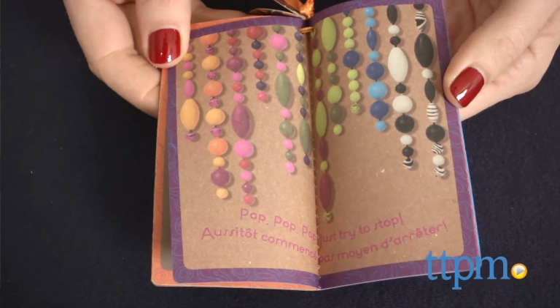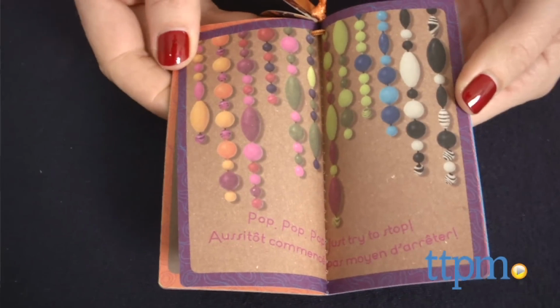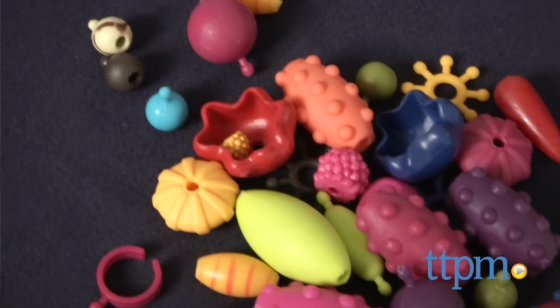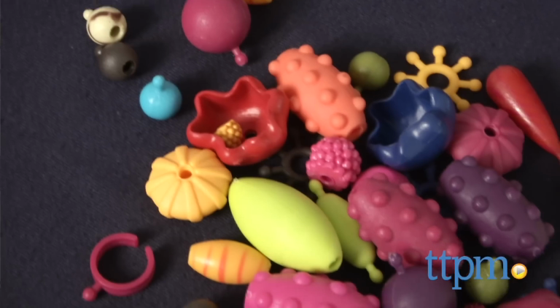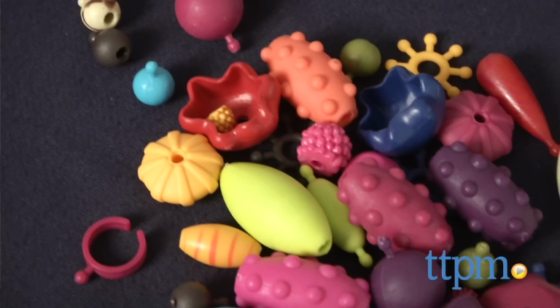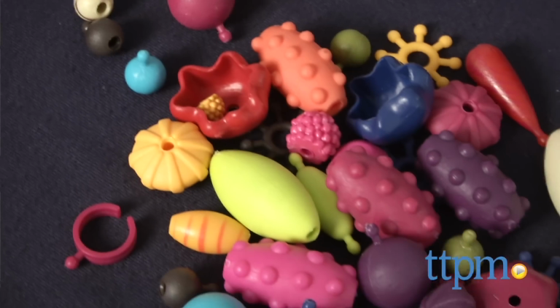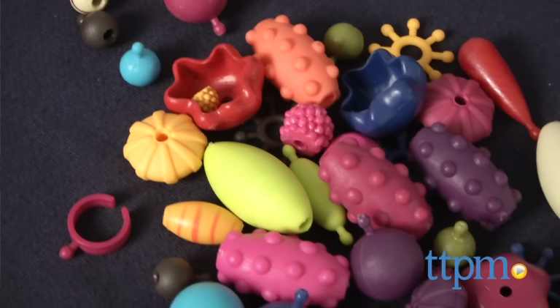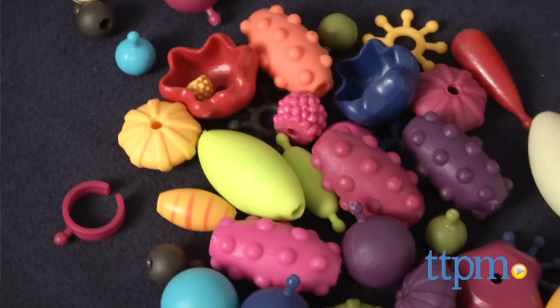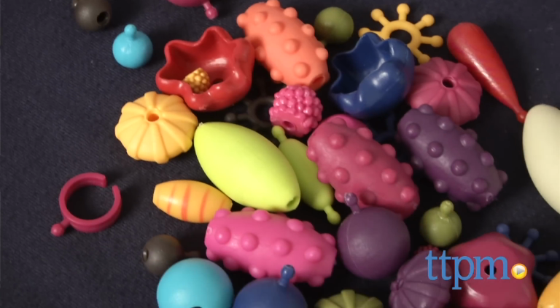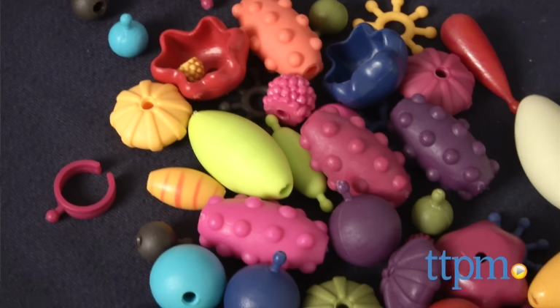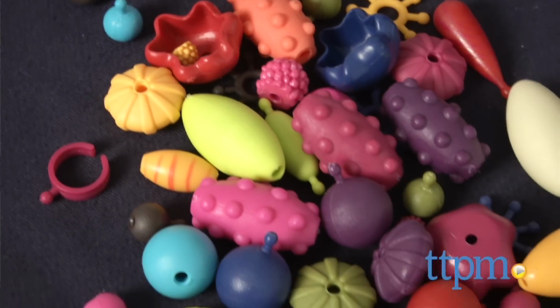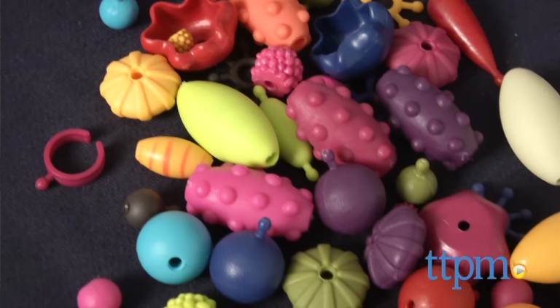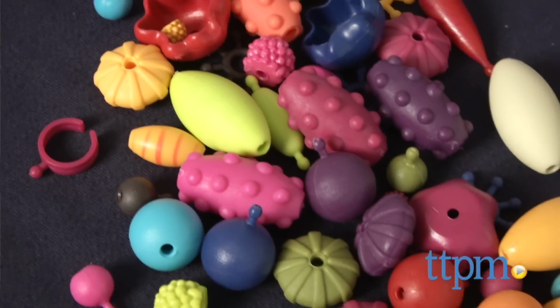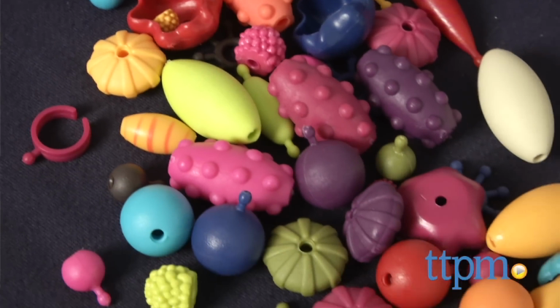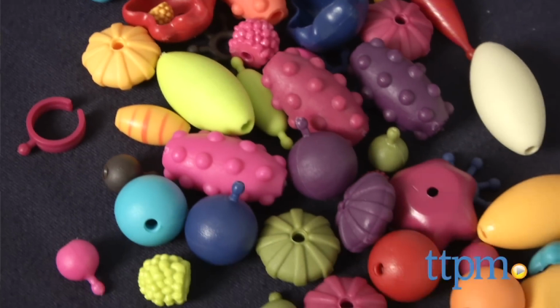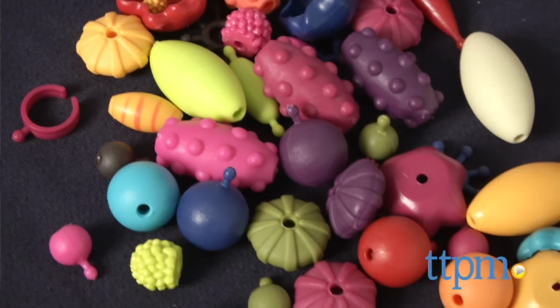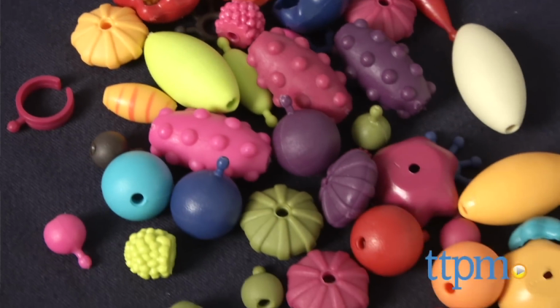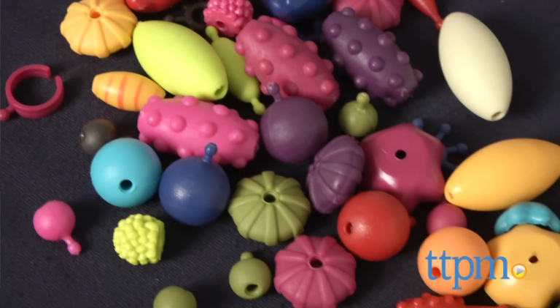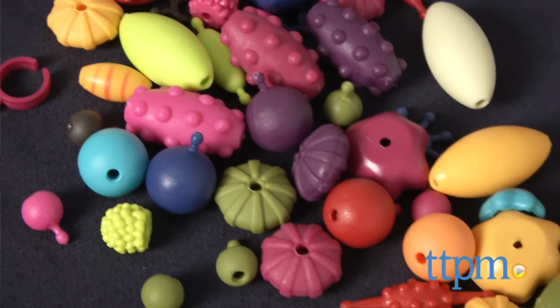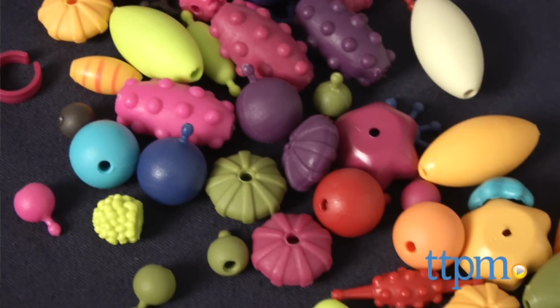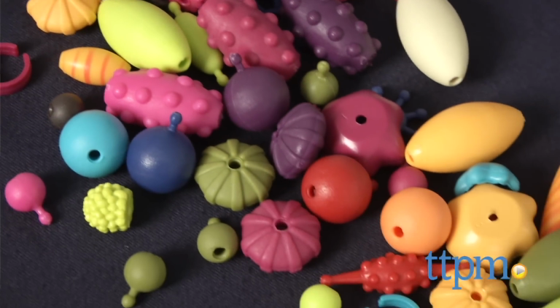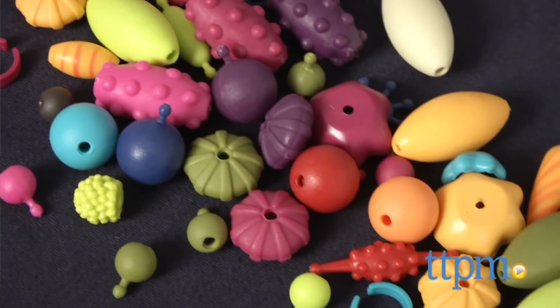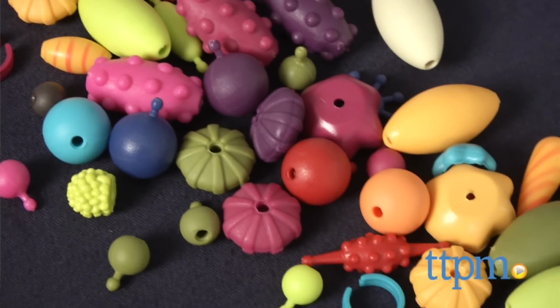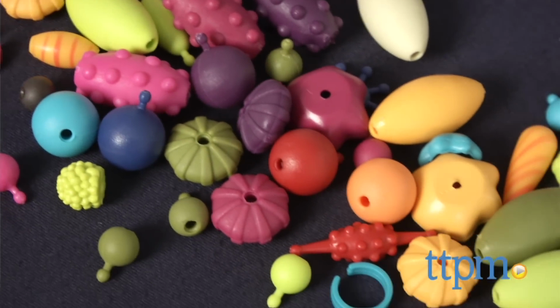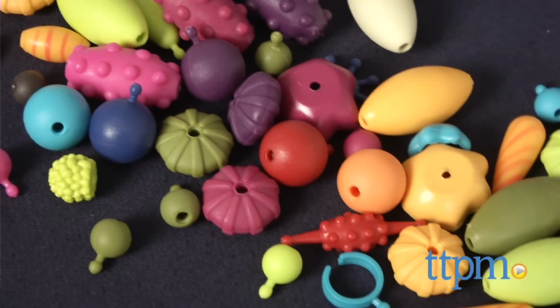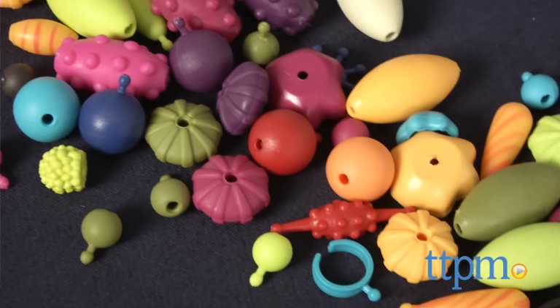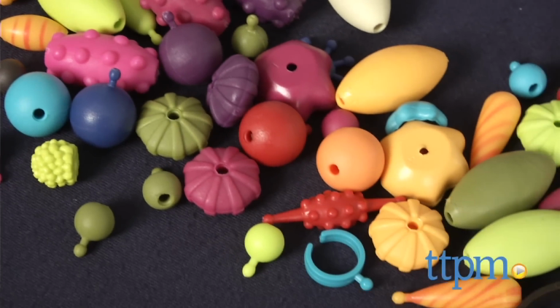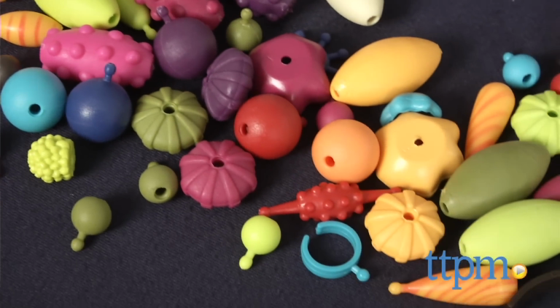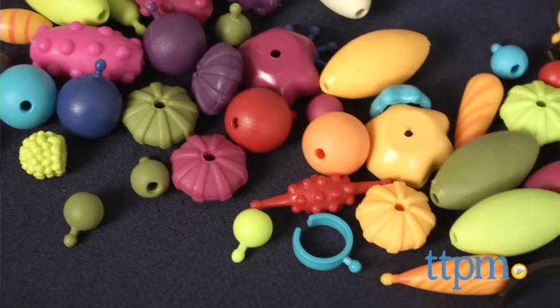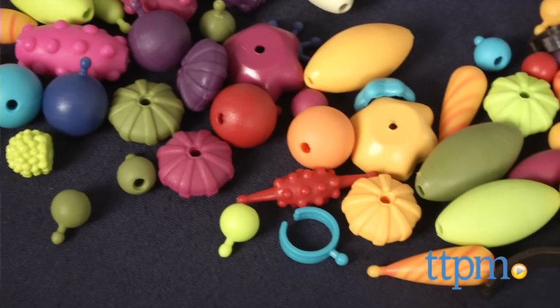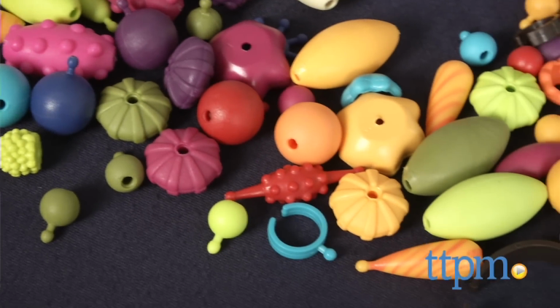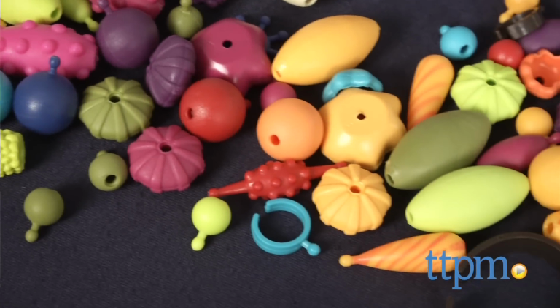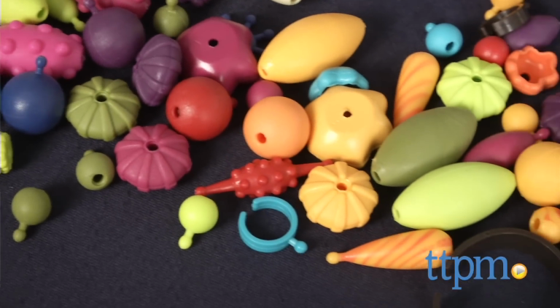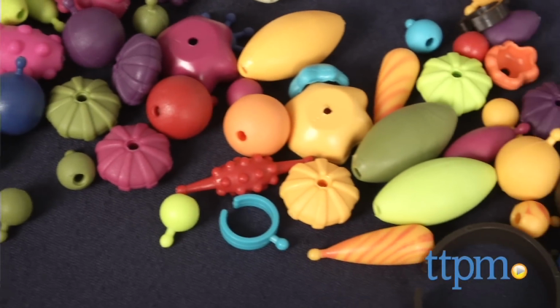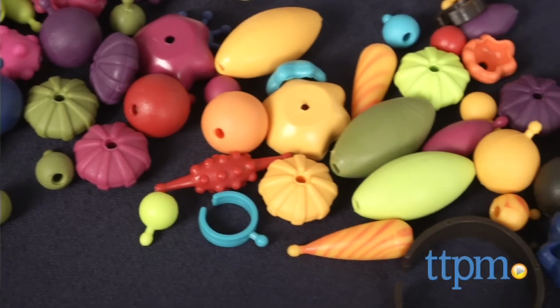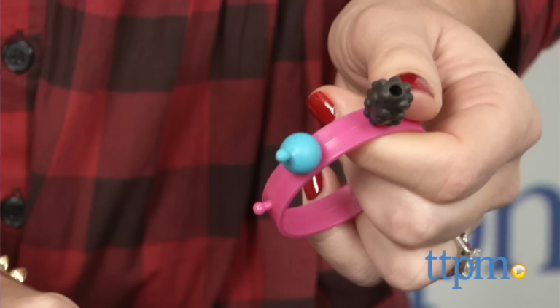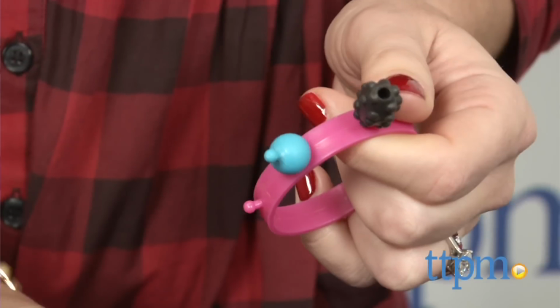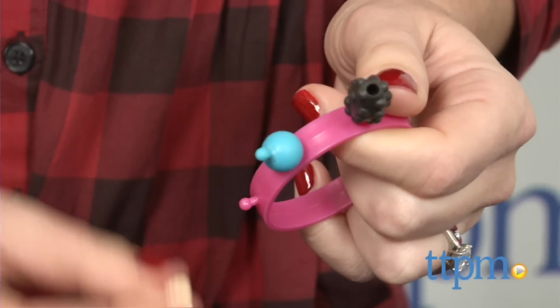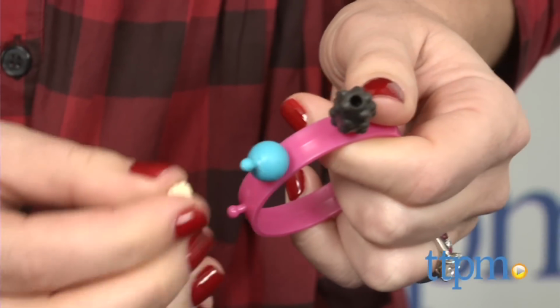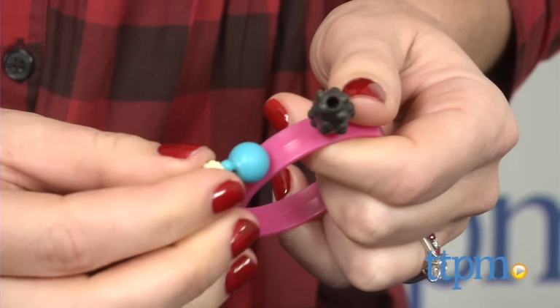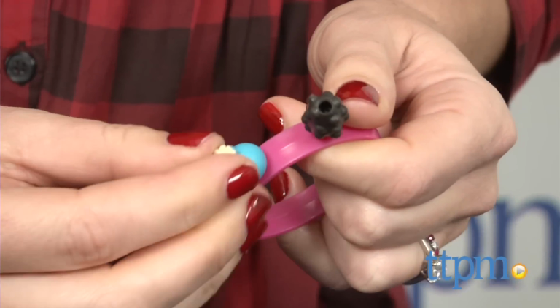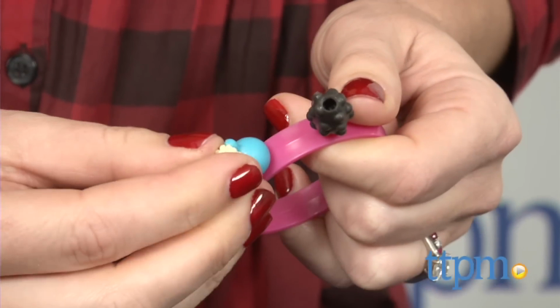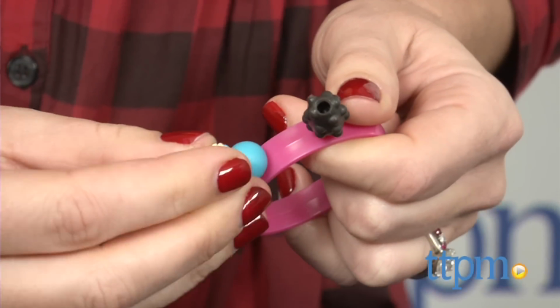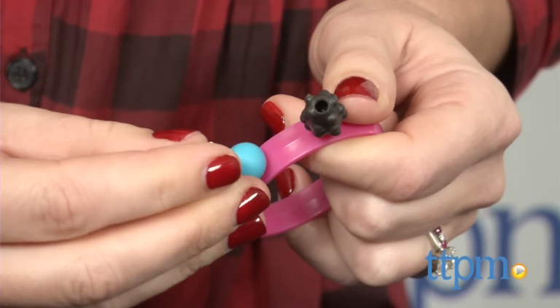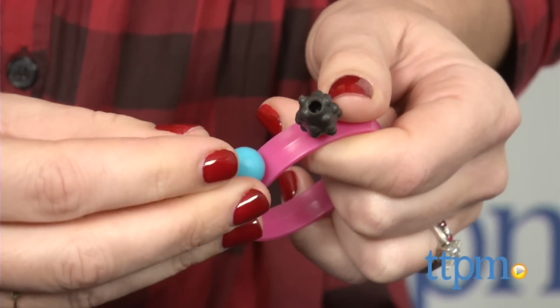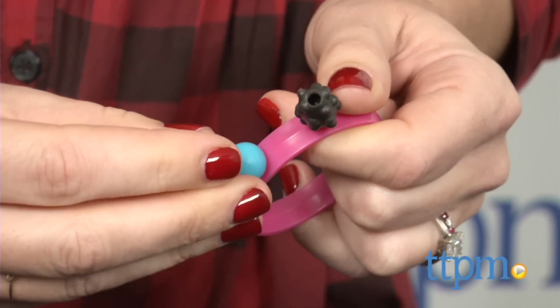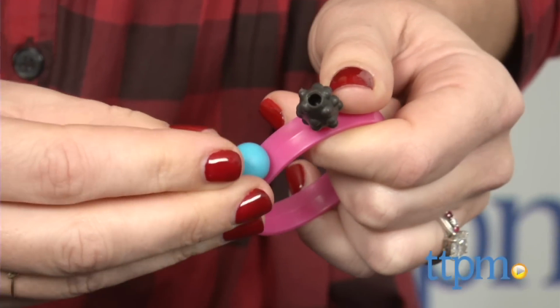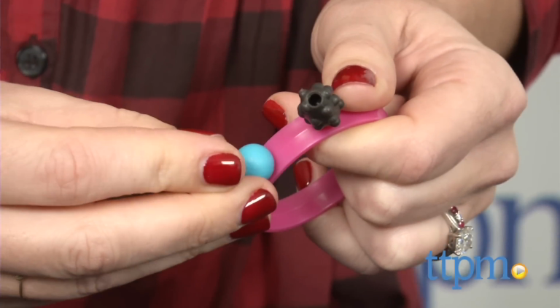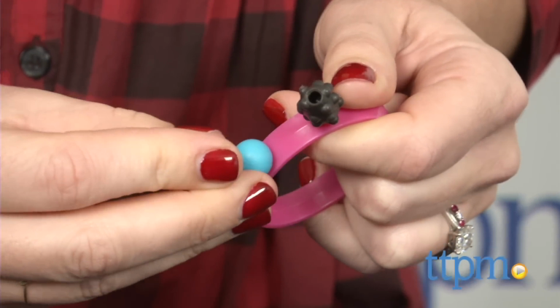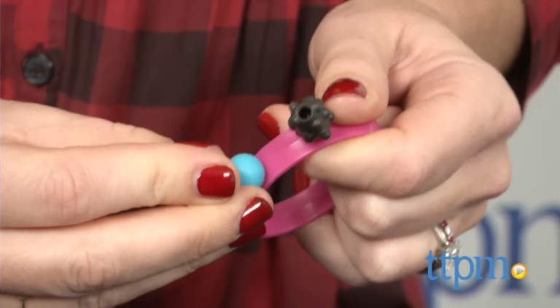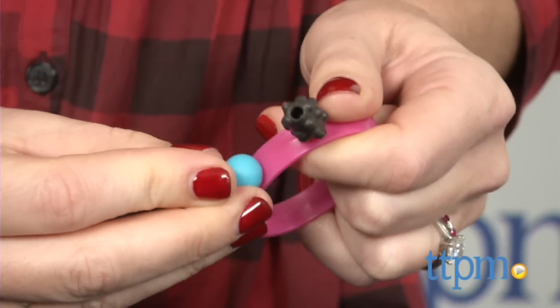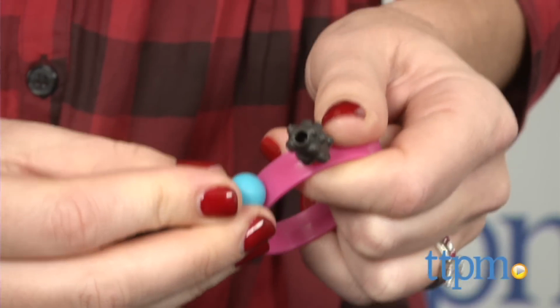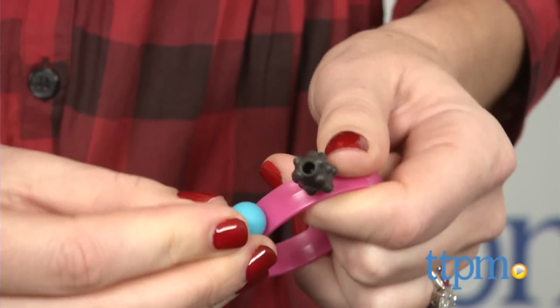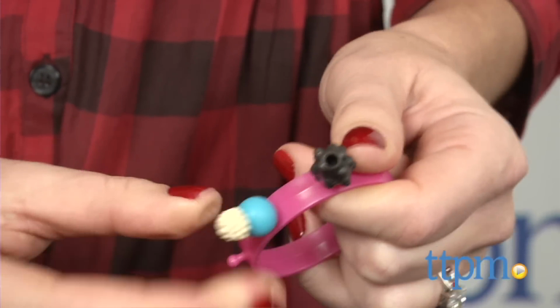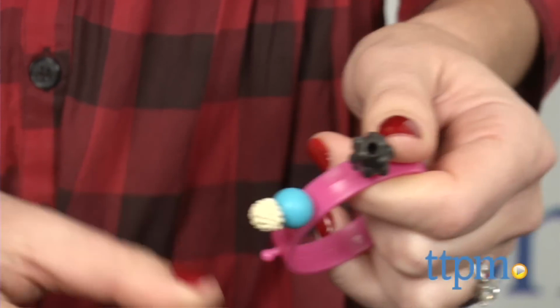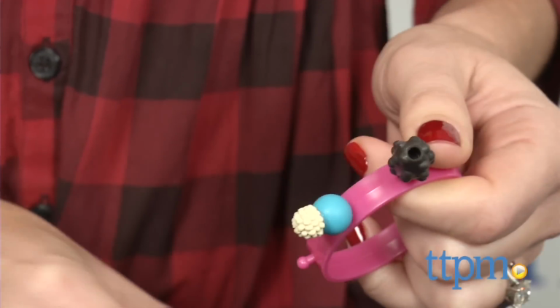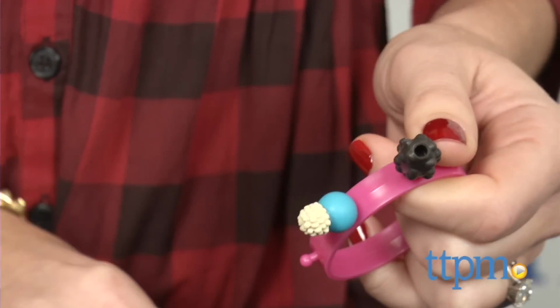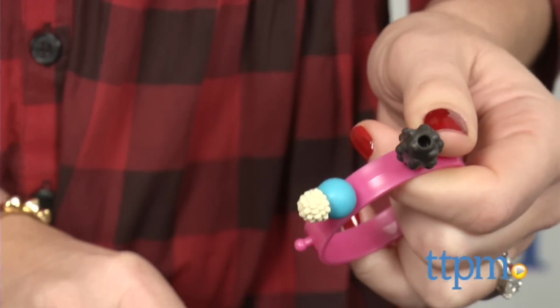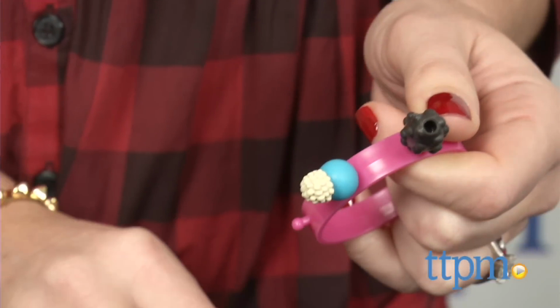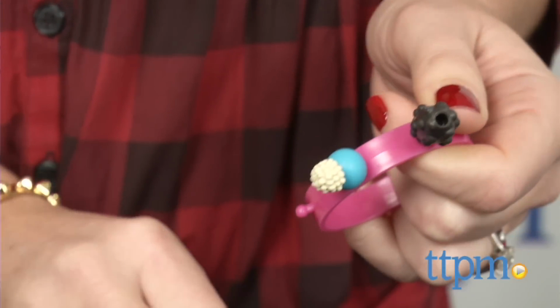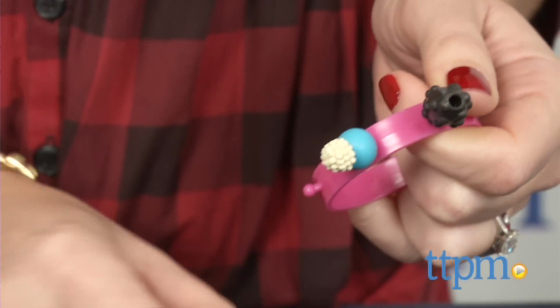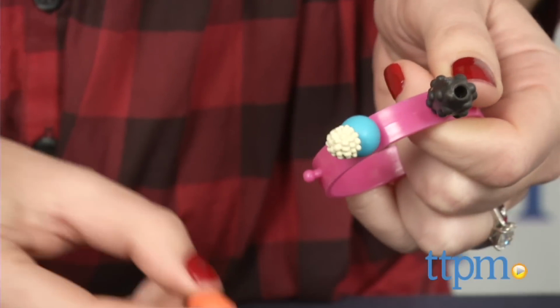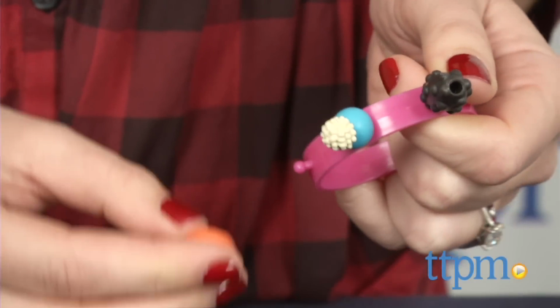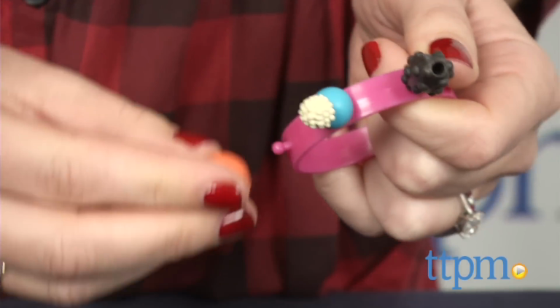The beads come in different shapes, sizes, and patterns, and can be easily snapped together and taken apart for endless jewelry-making options.